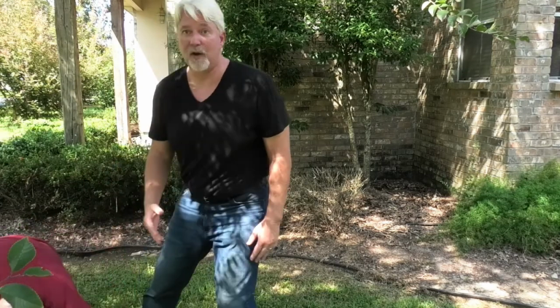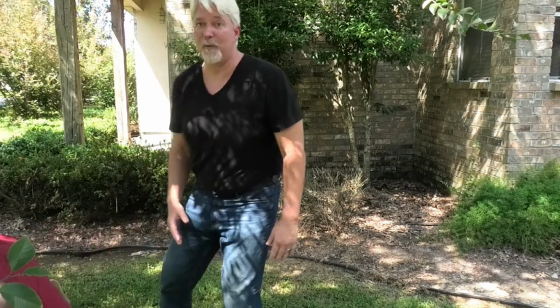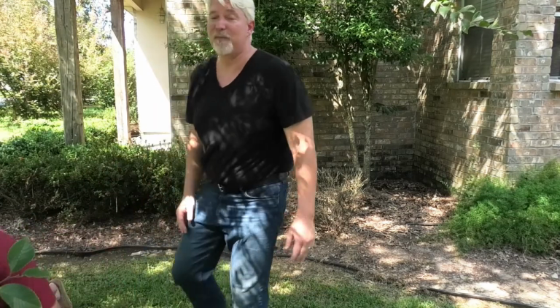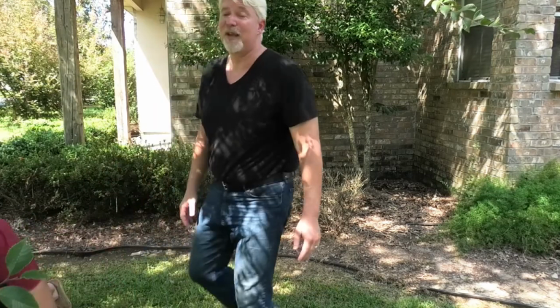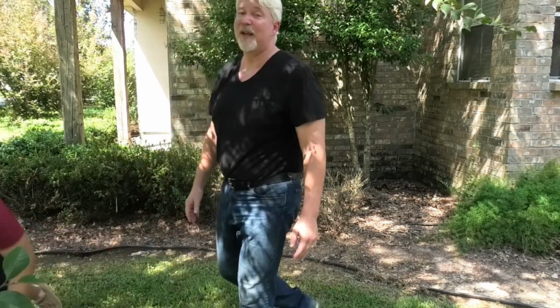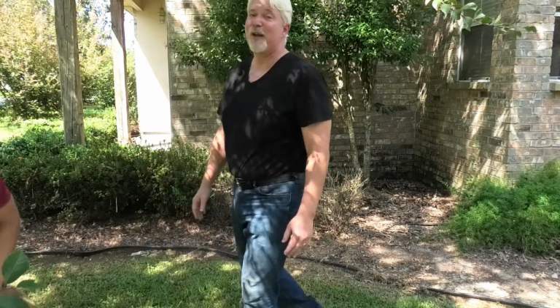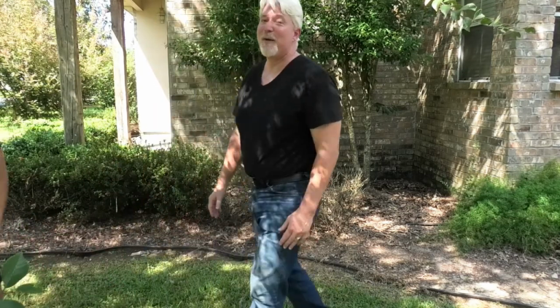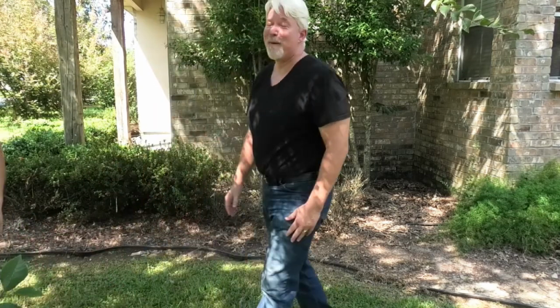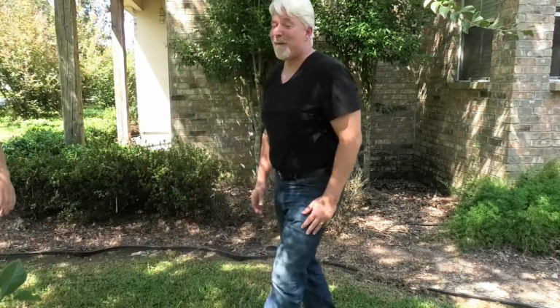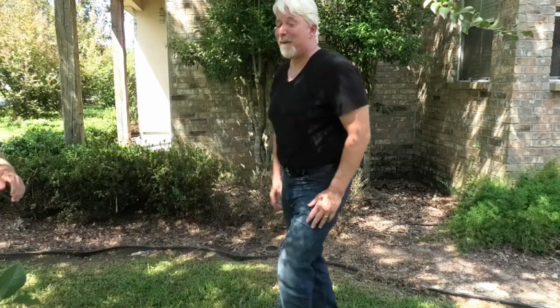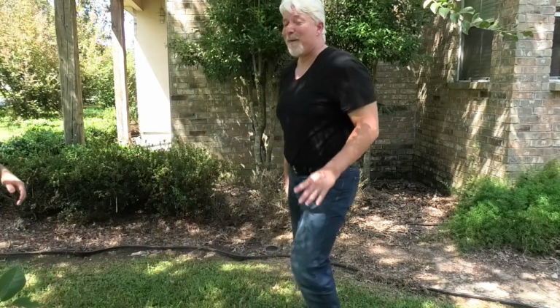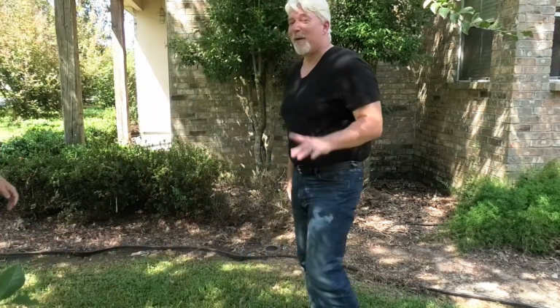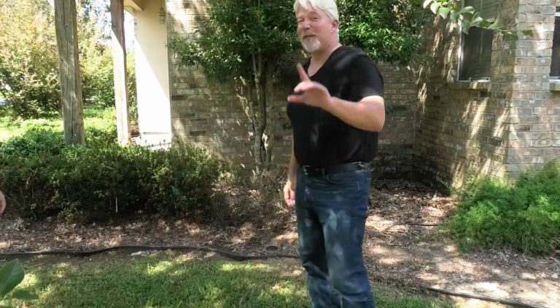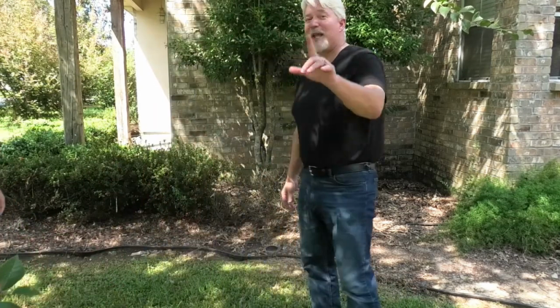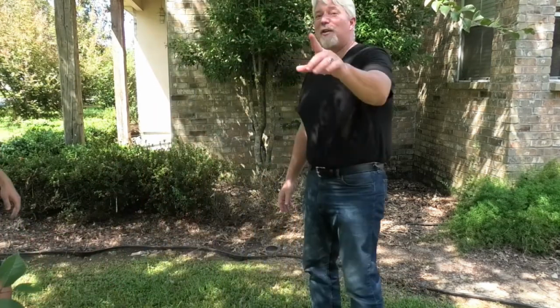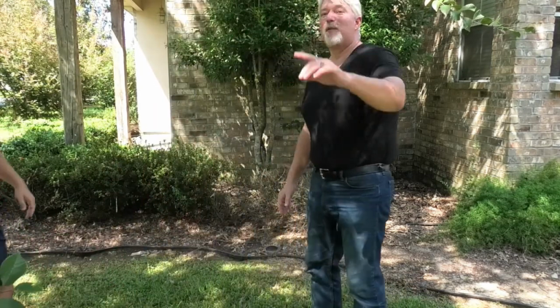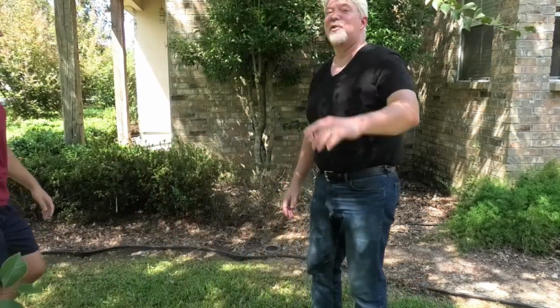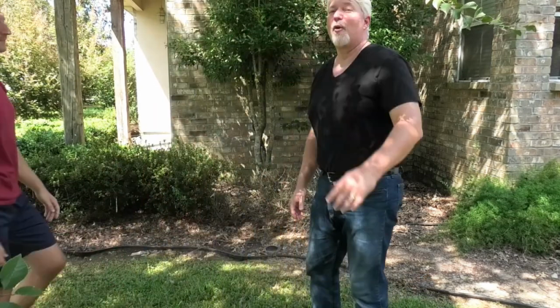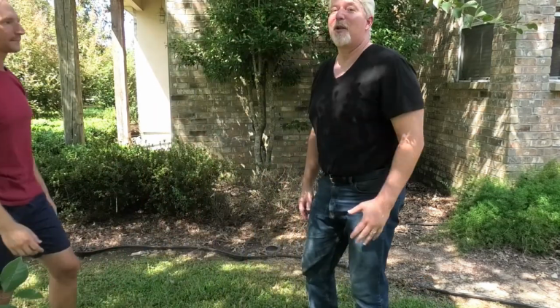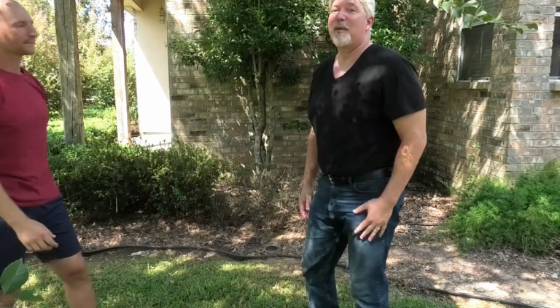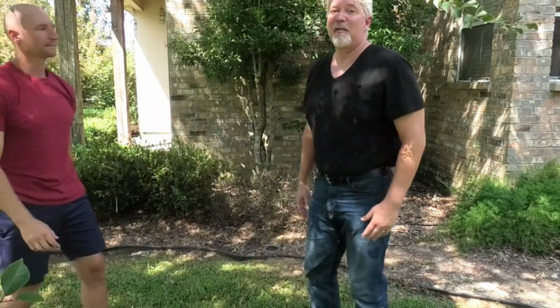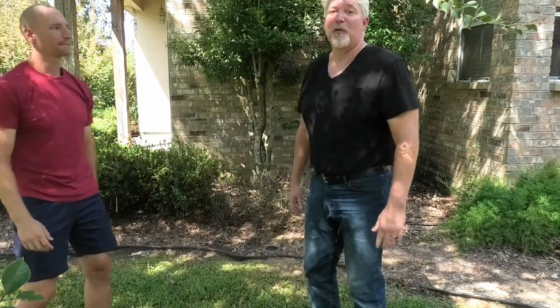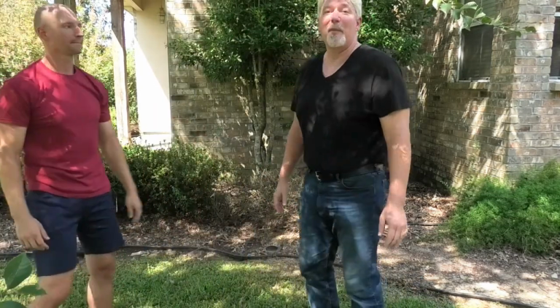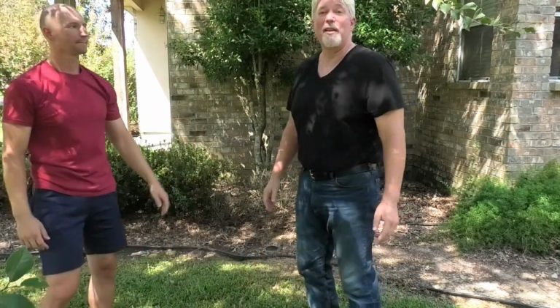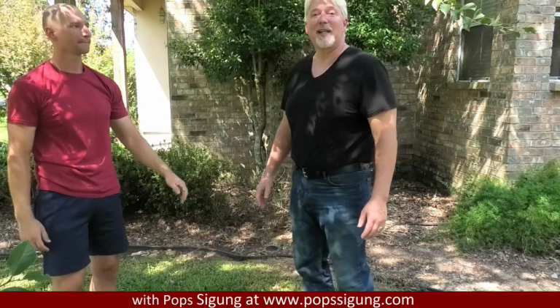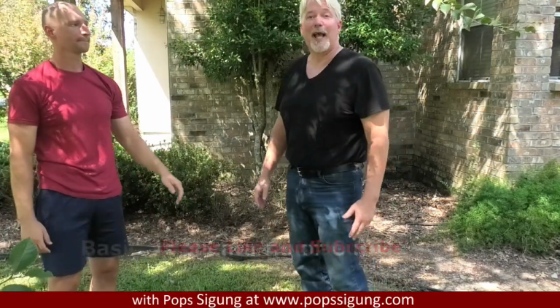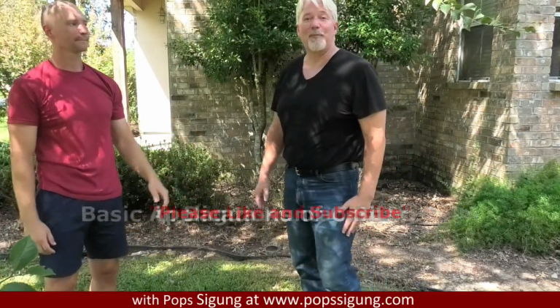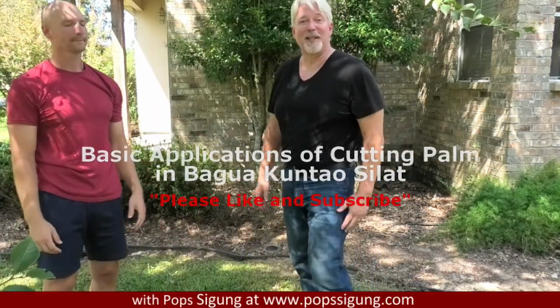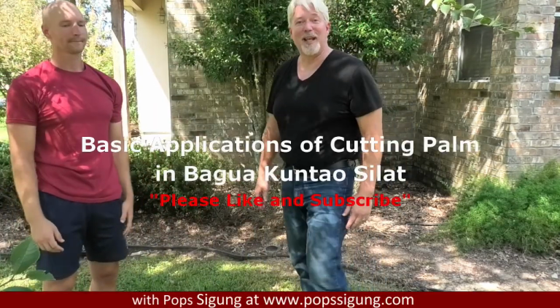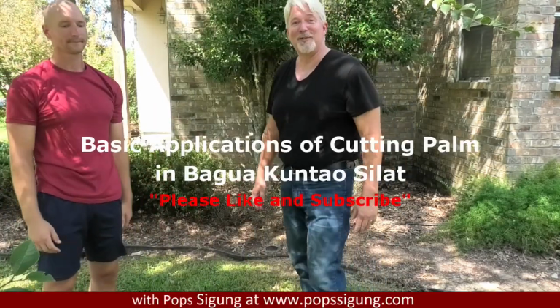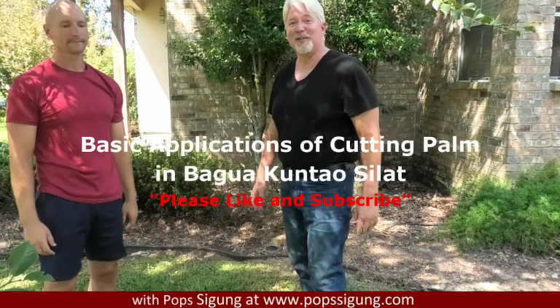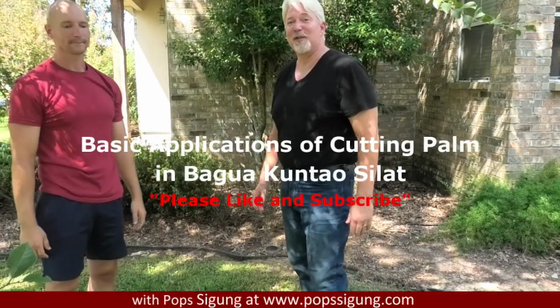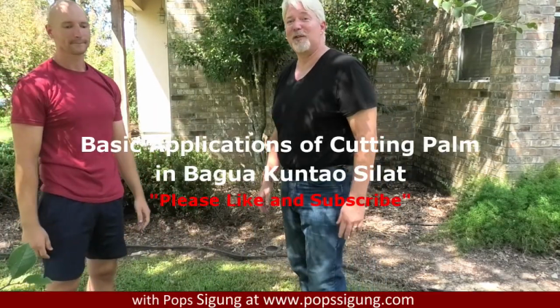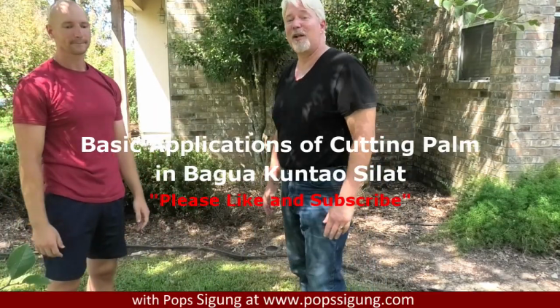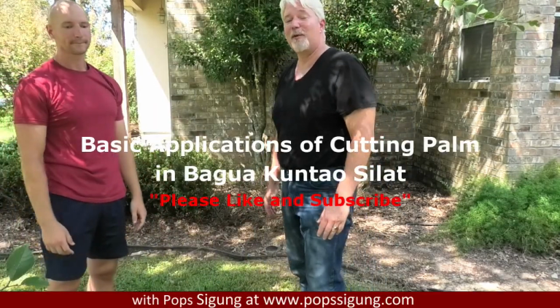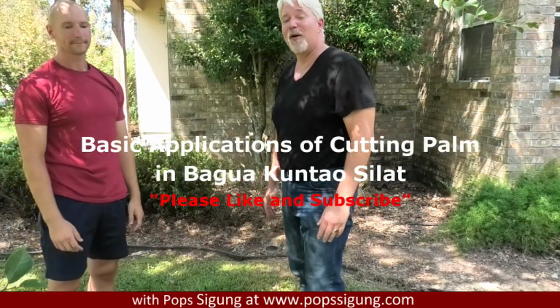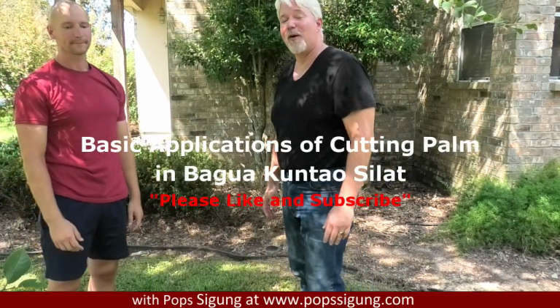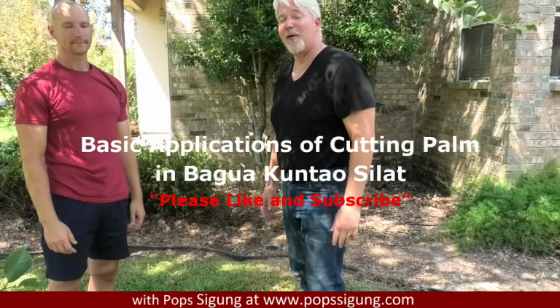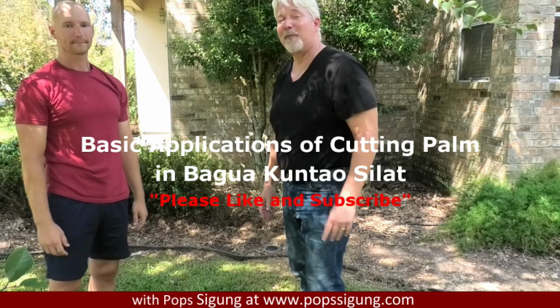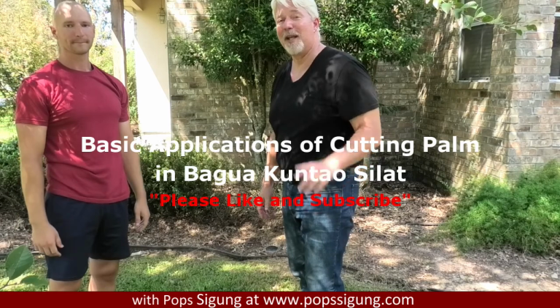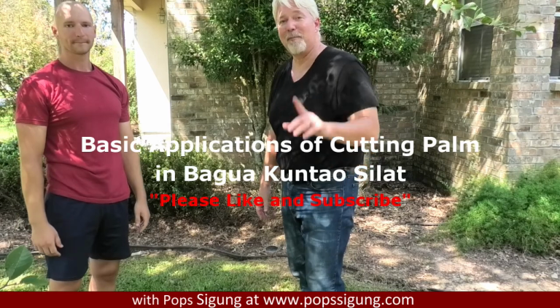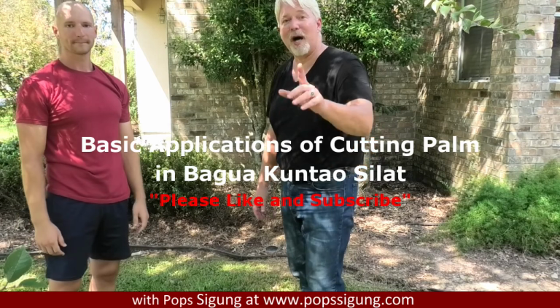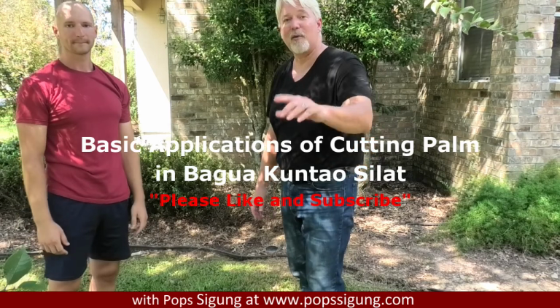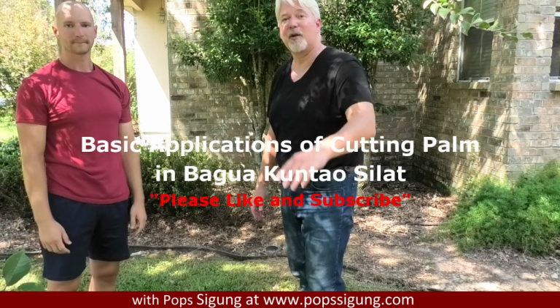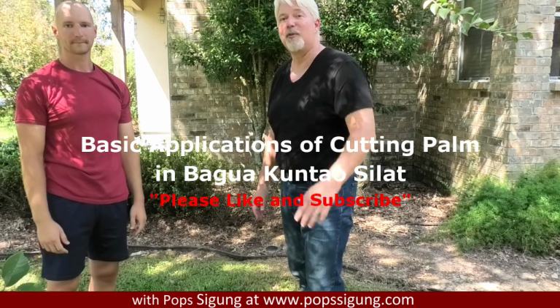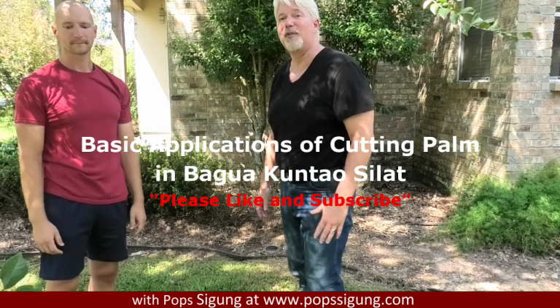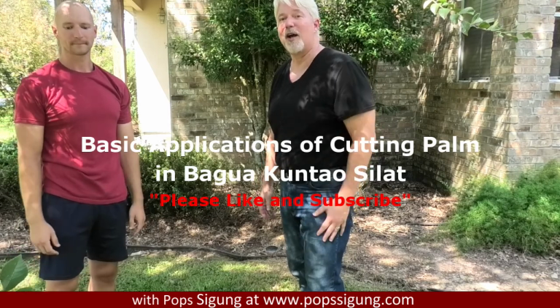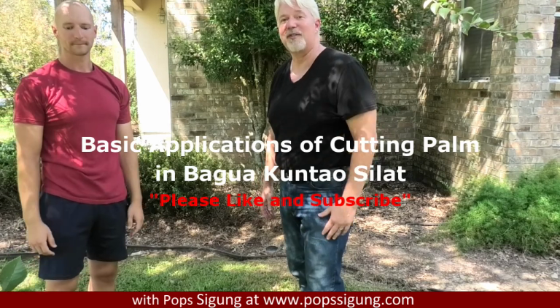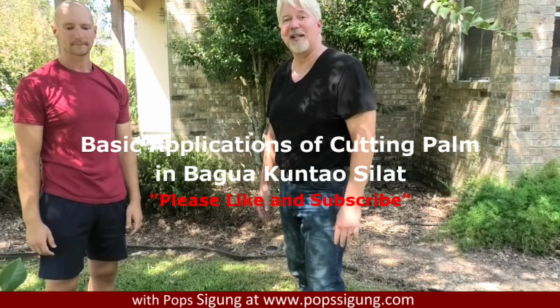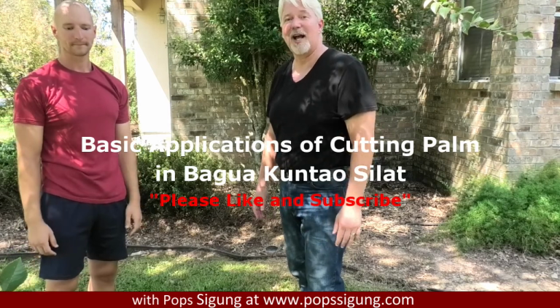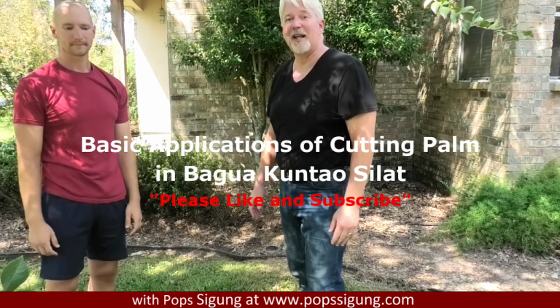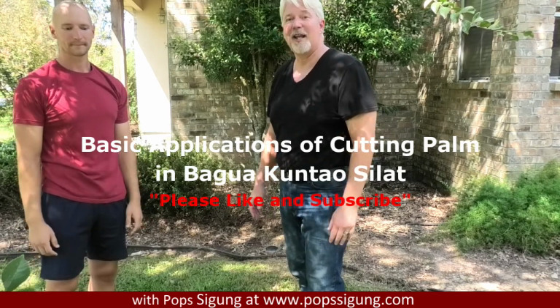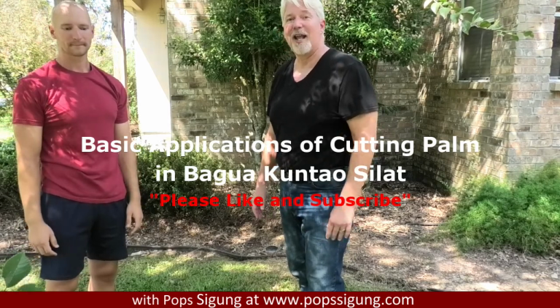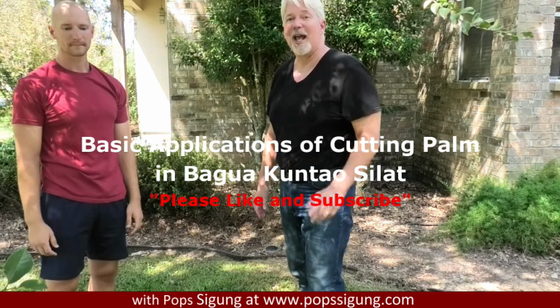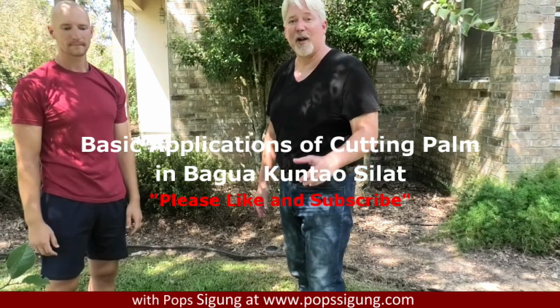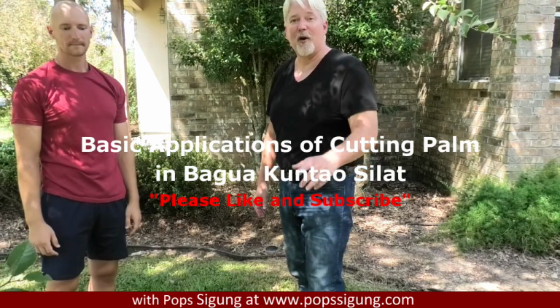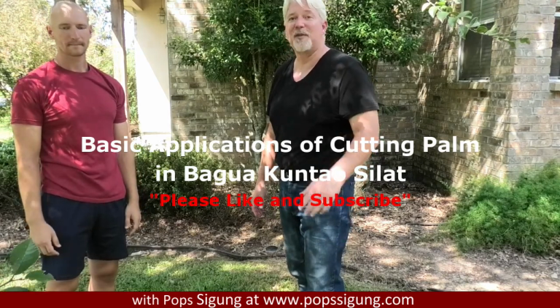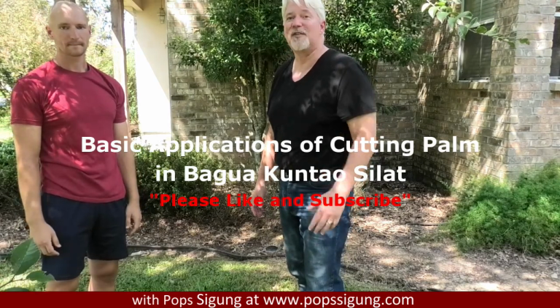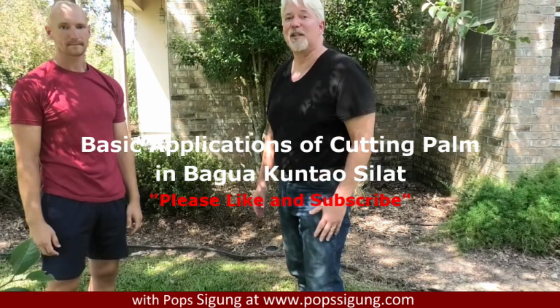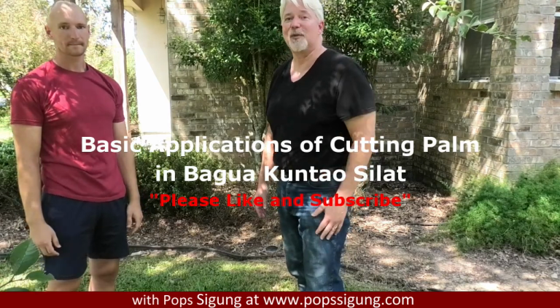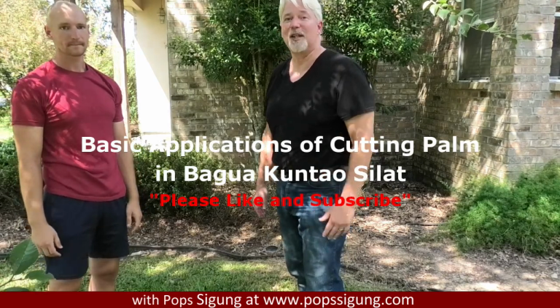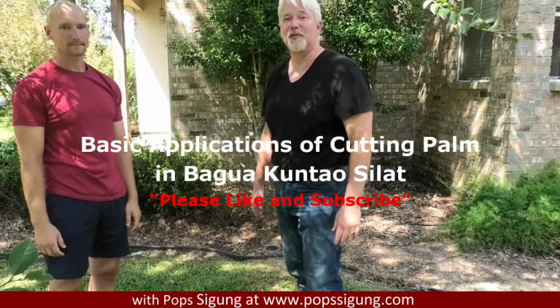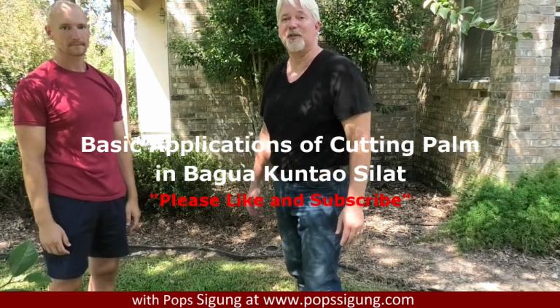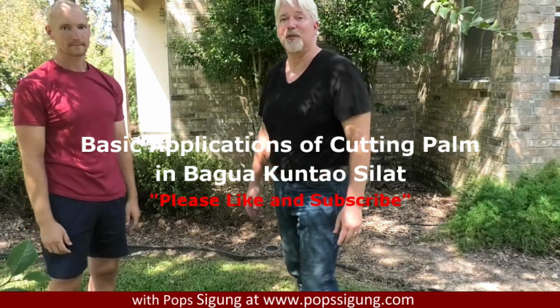Thank you for joining me for basic applications of cutting palm in Bagua Kuntao Sealot. I hope to see you again soon. Thank you.